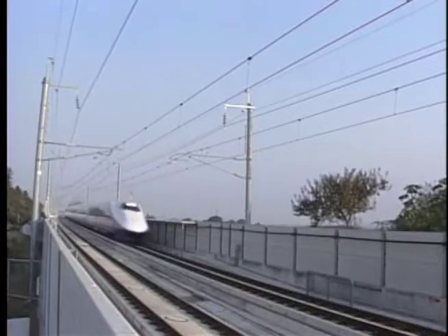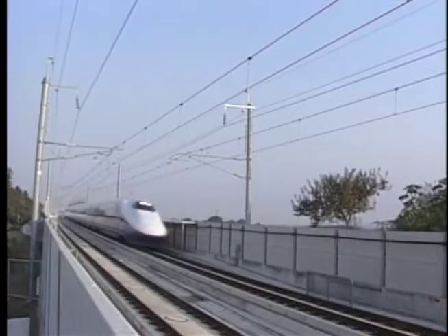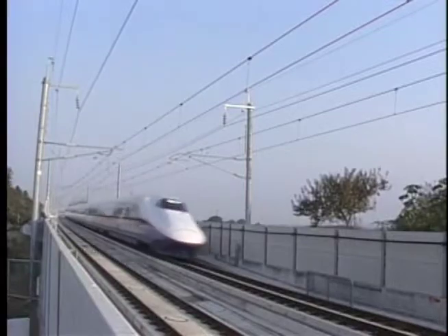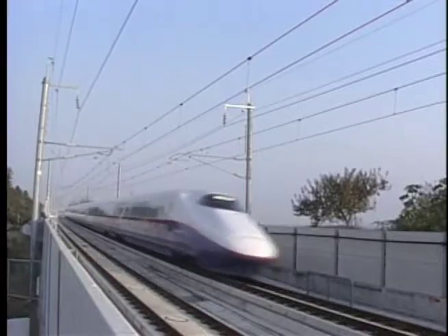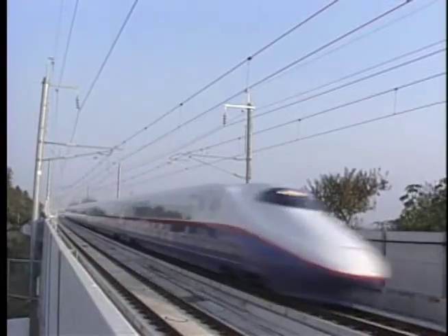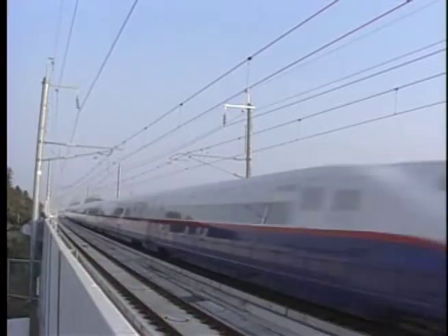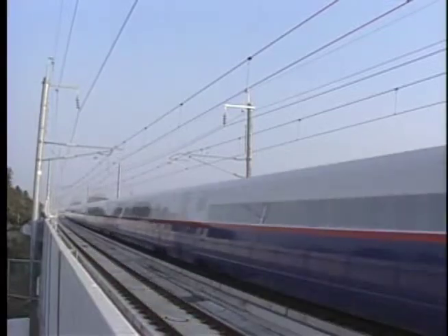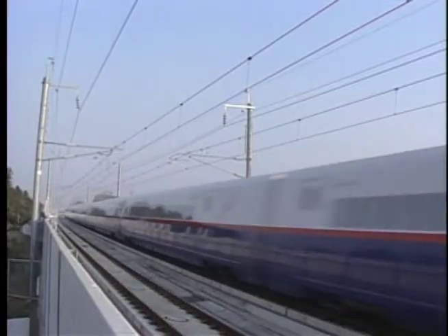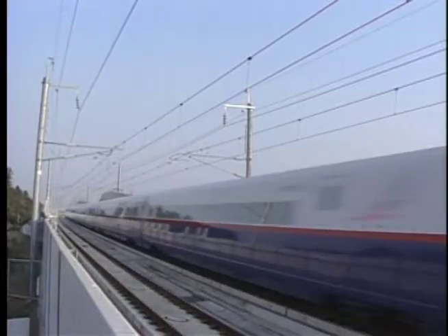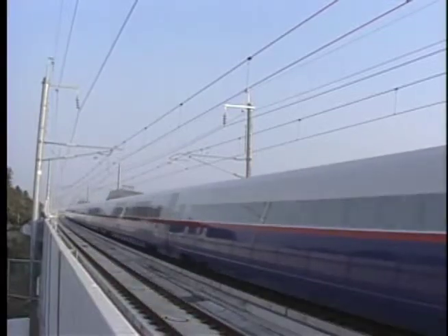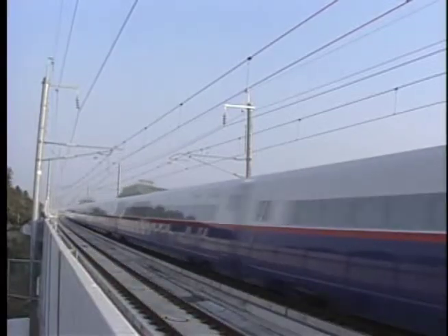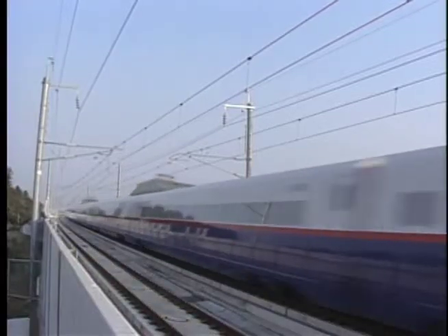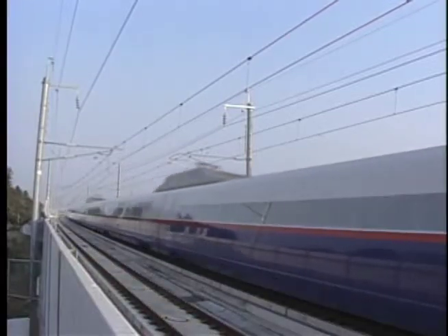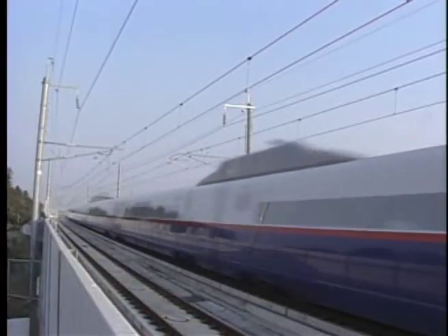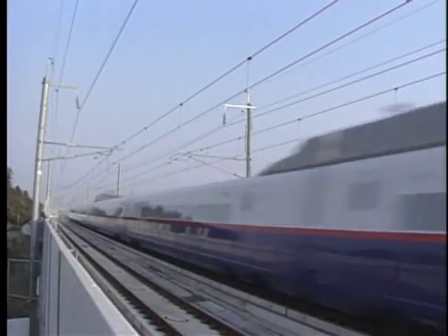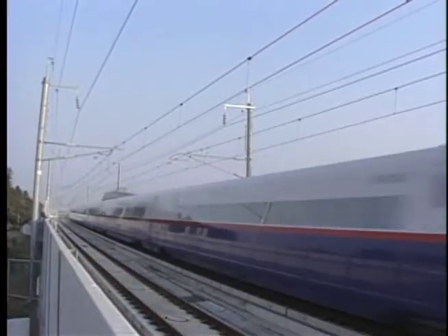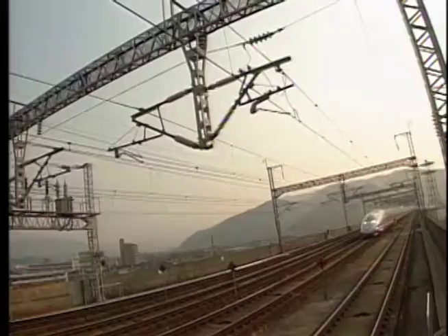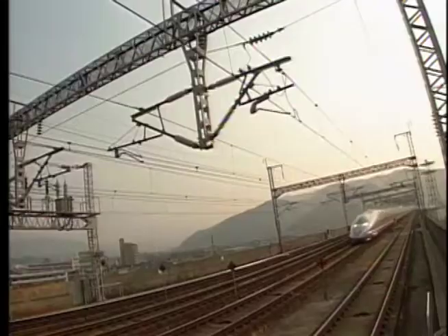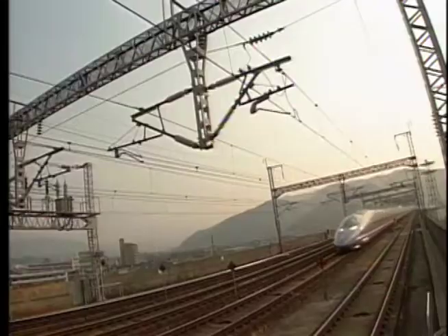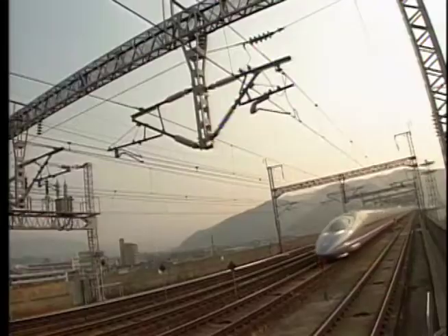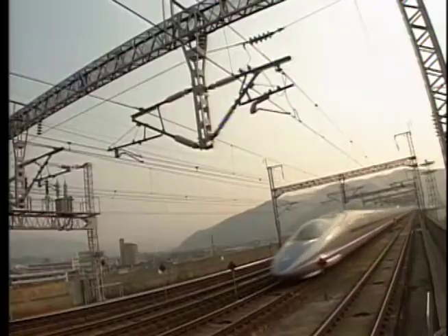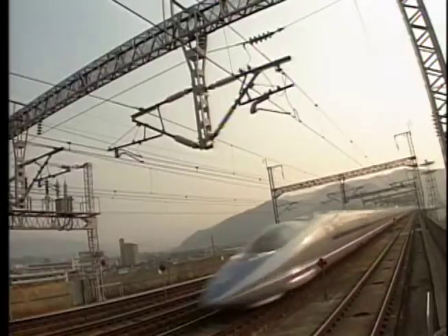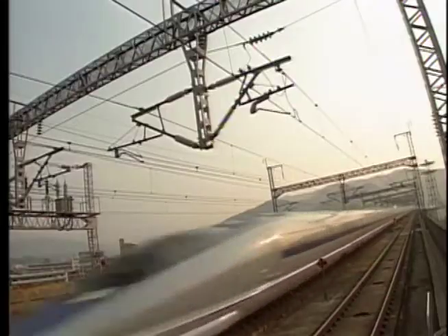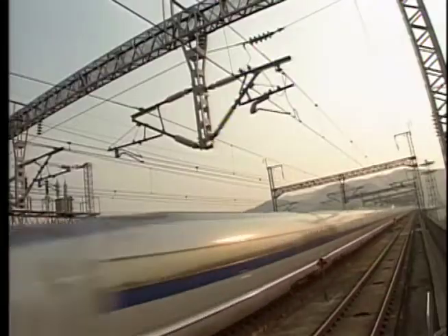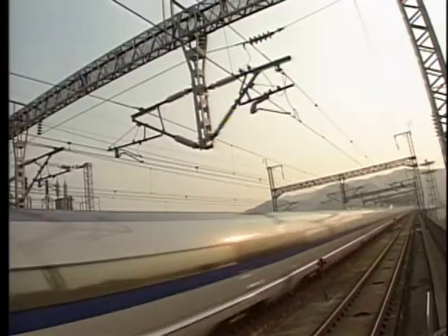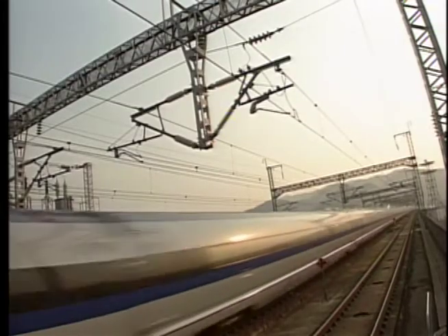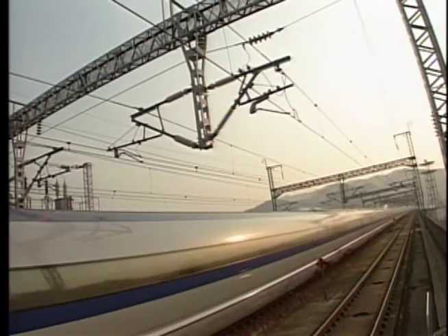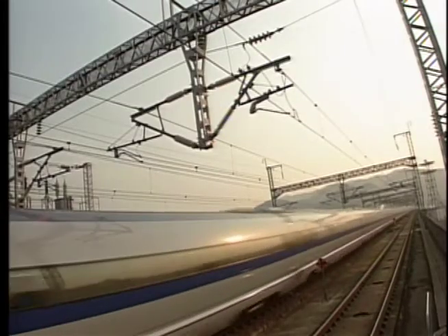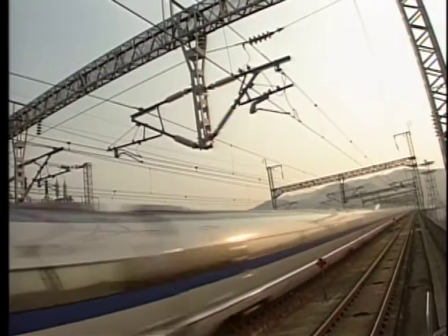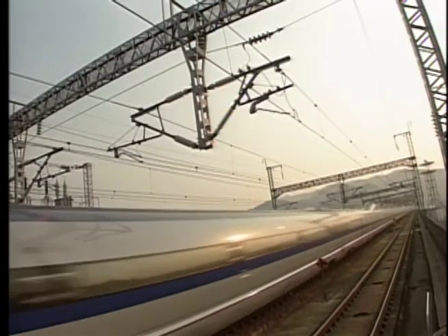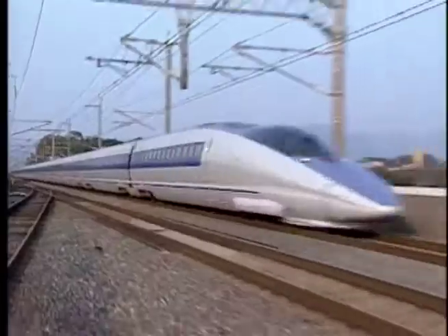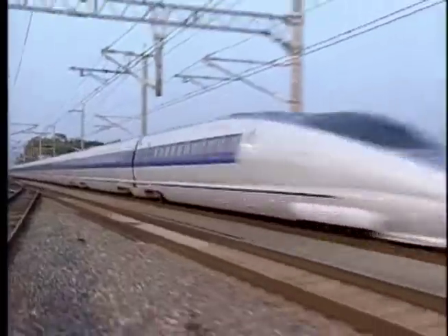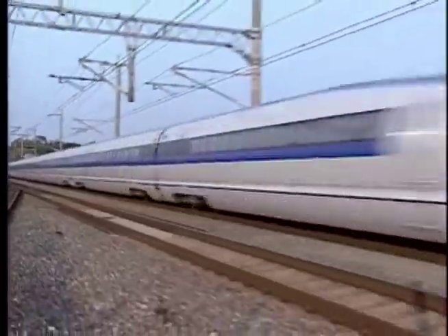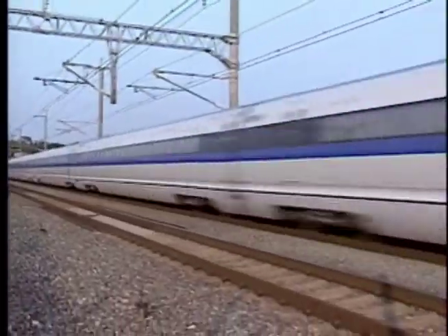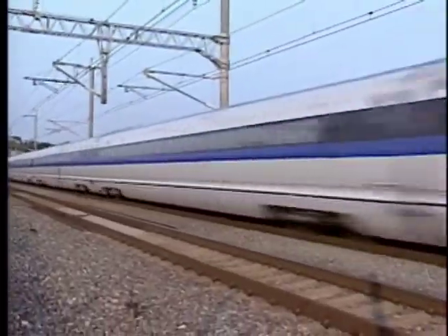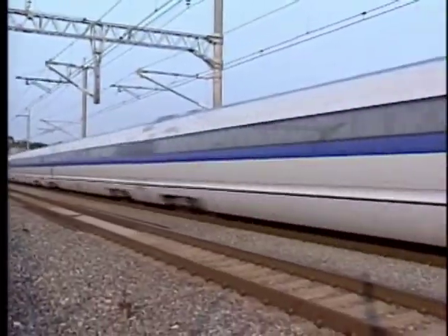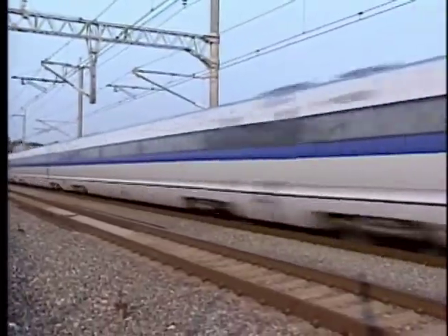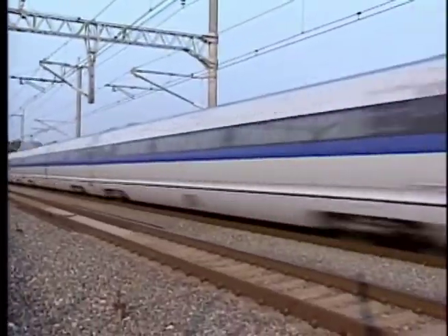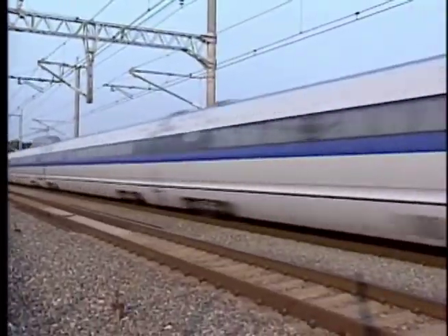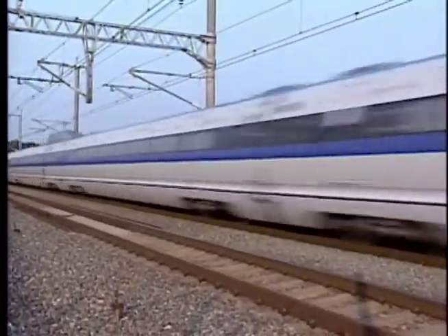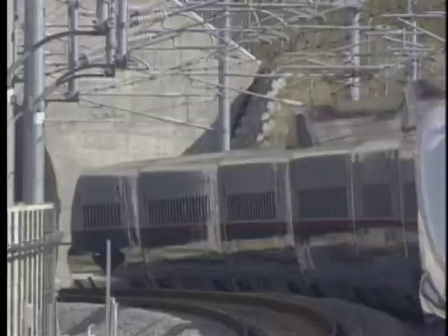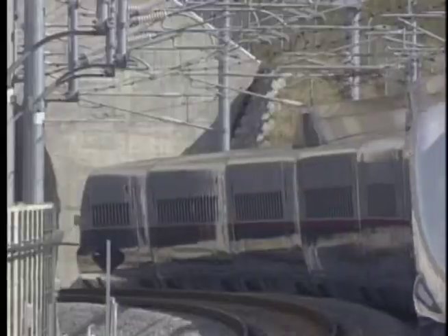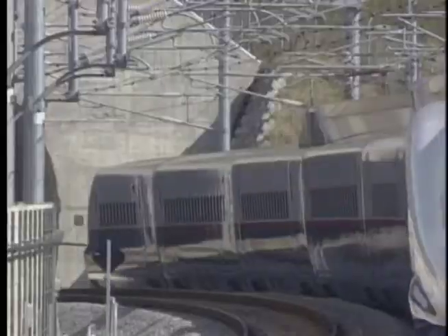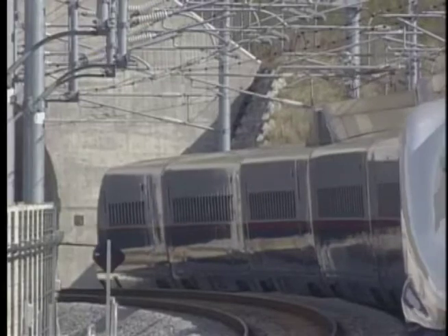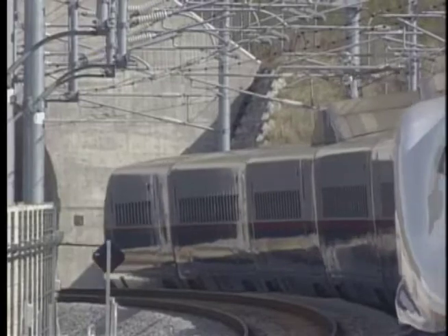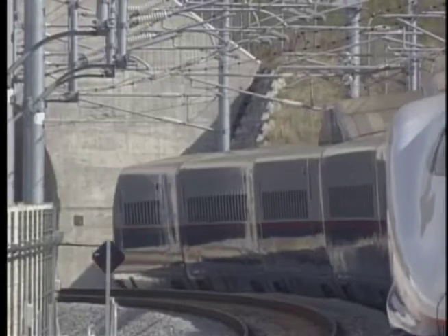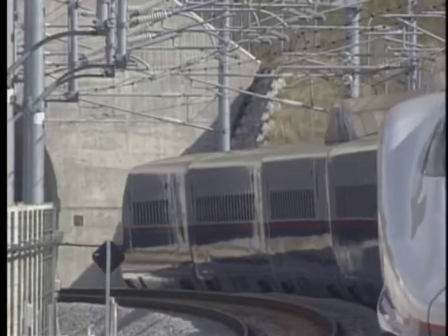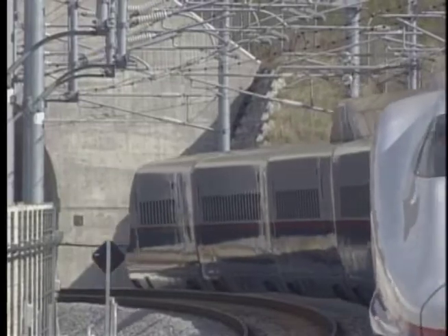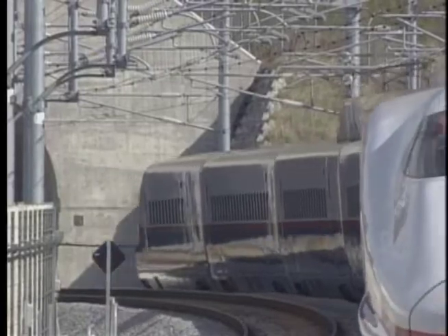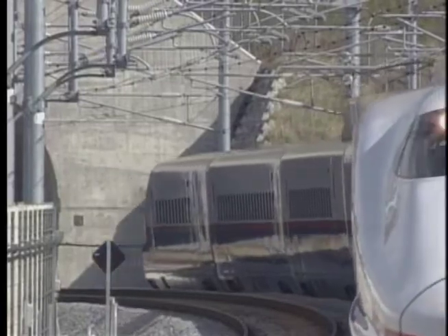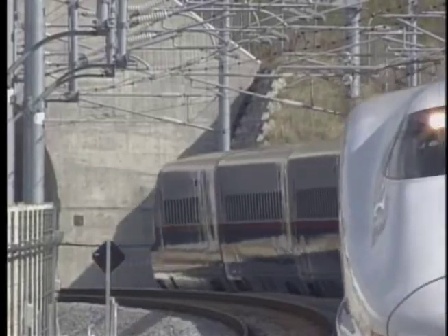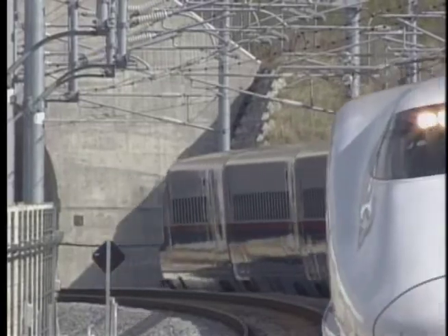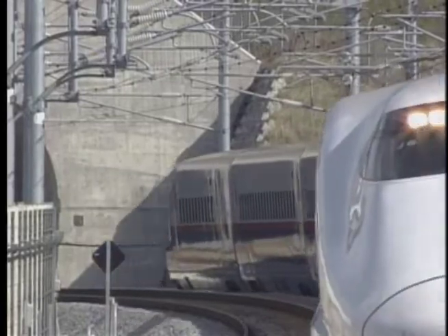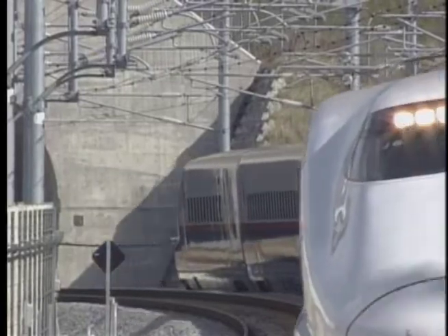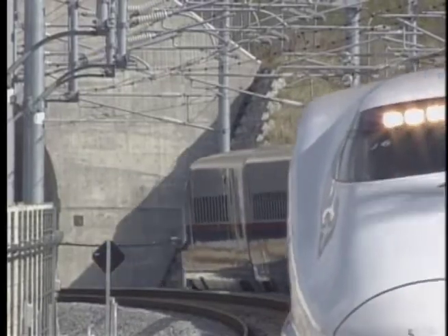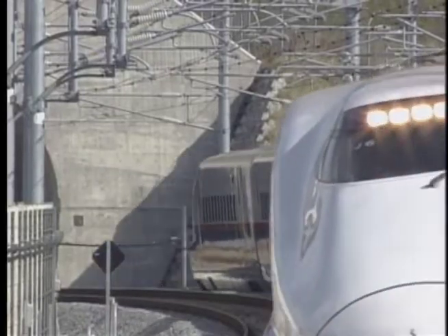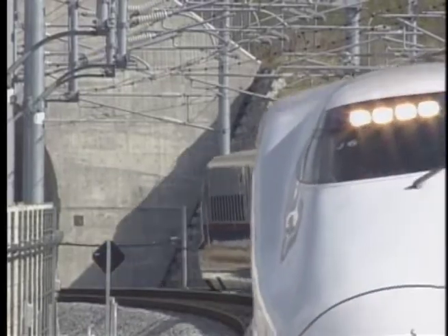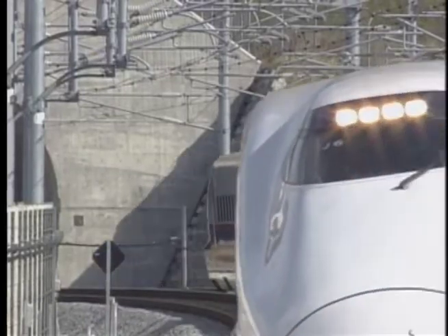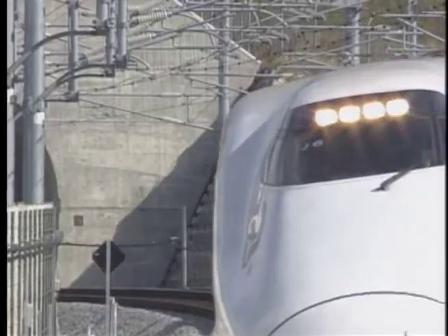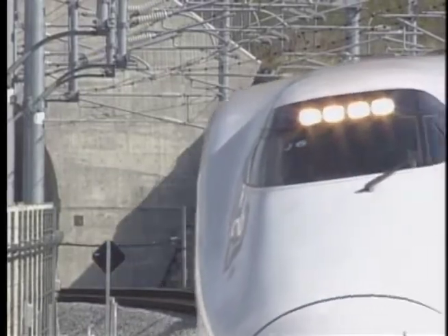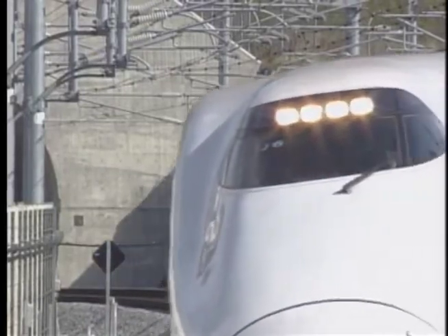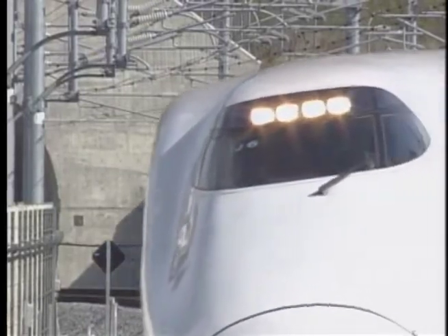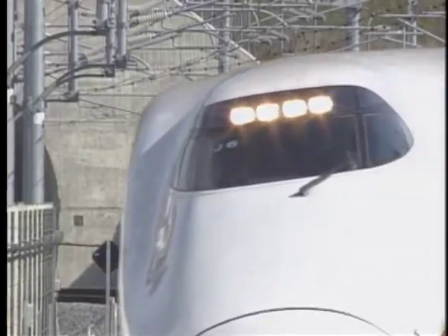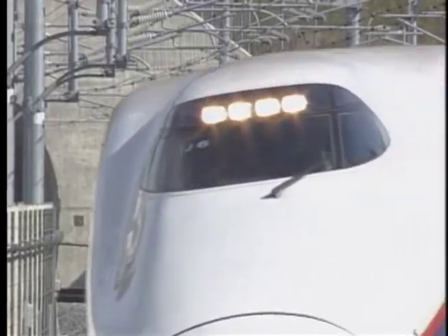Very safe and extremely fast, Japan's advanced high-speed rail network continues to evolve.